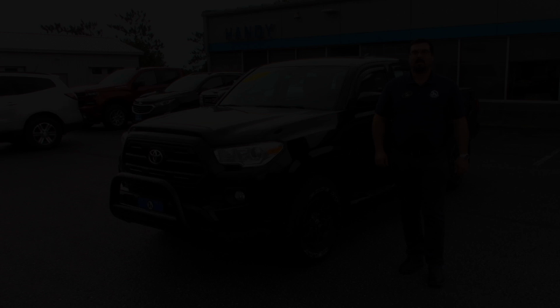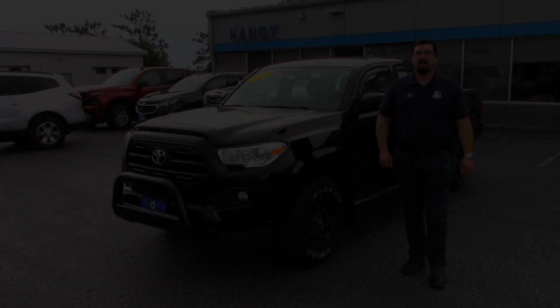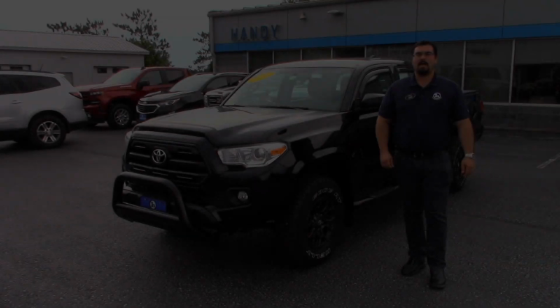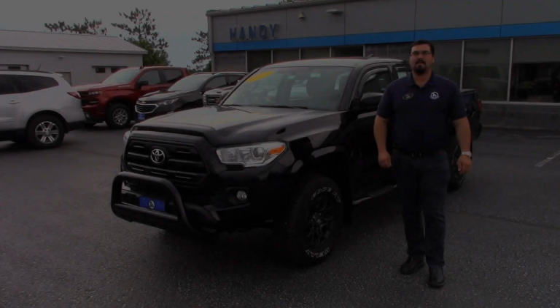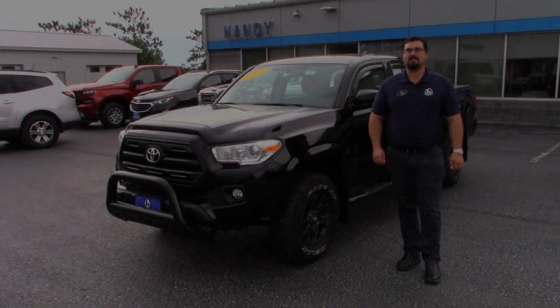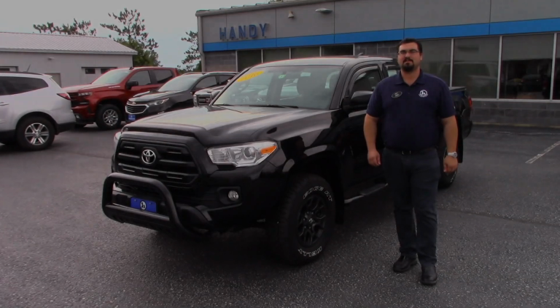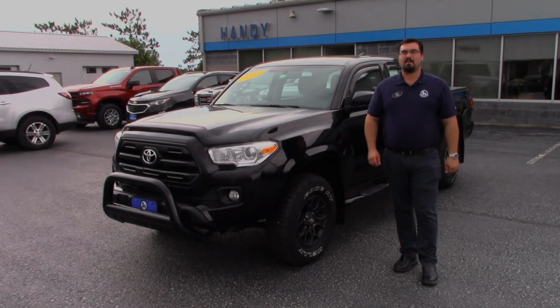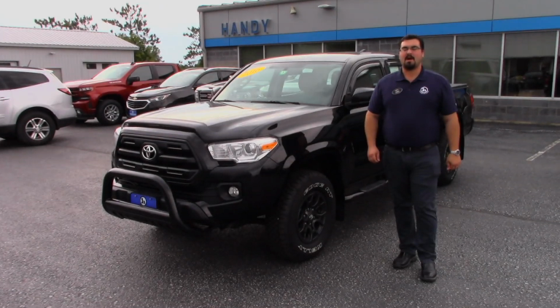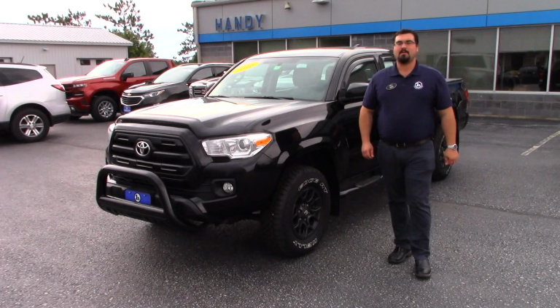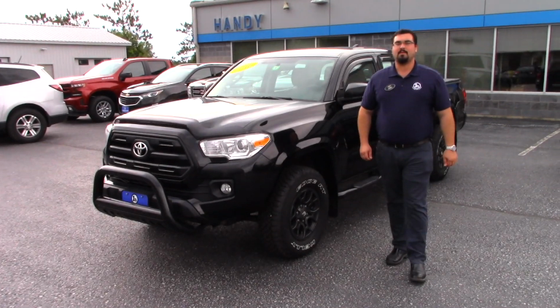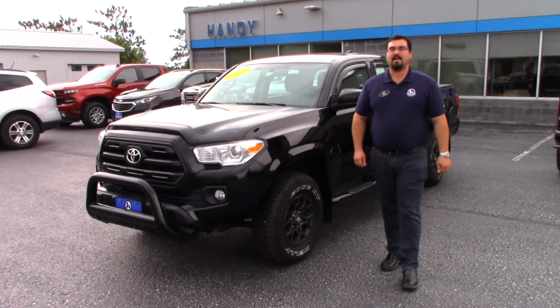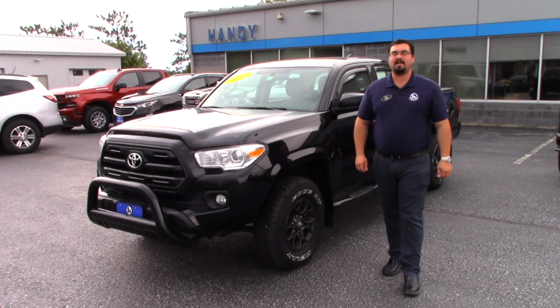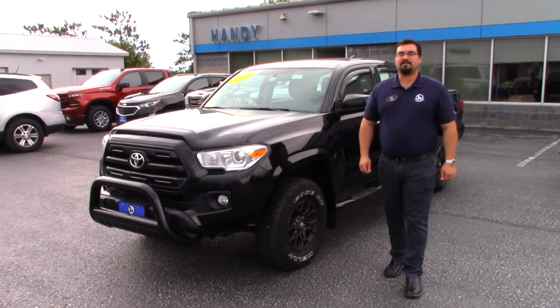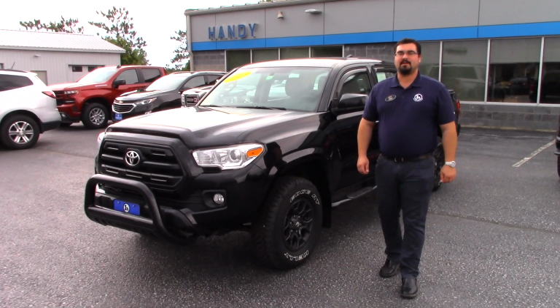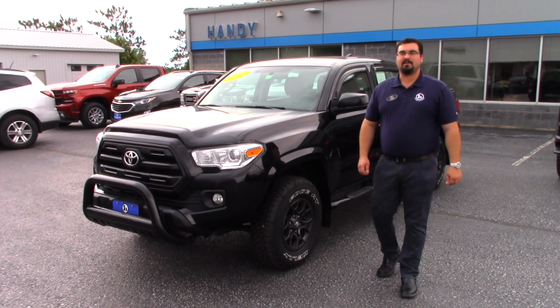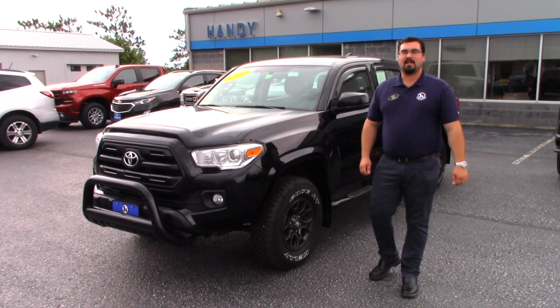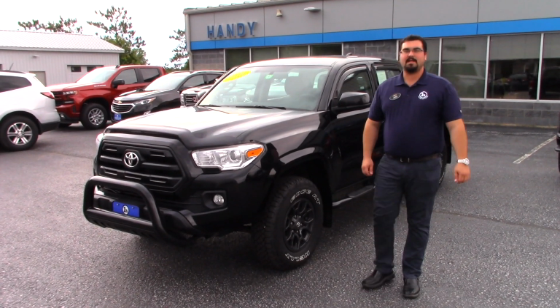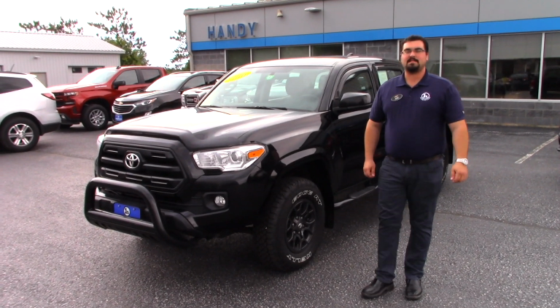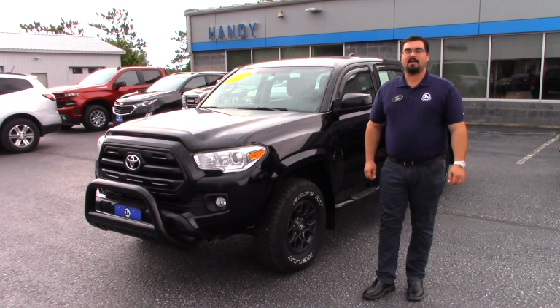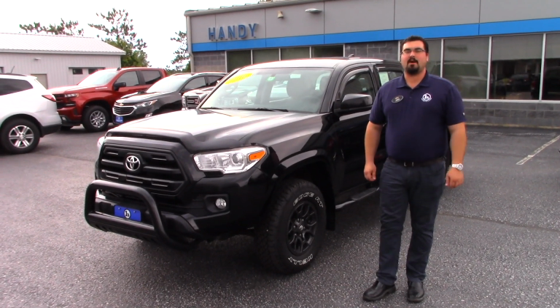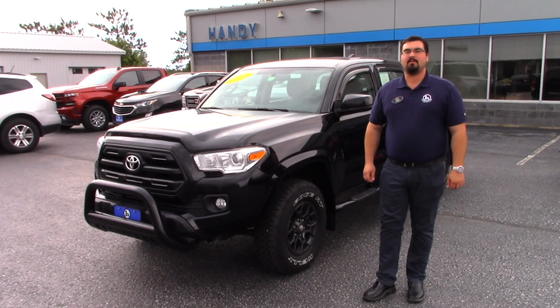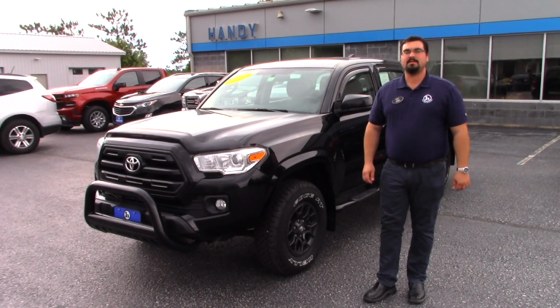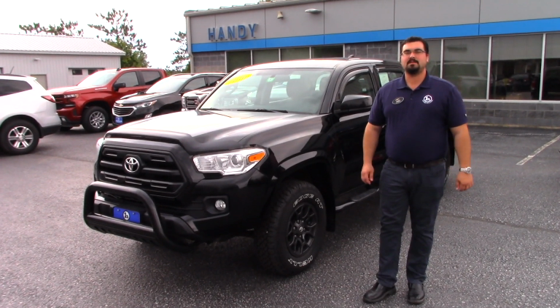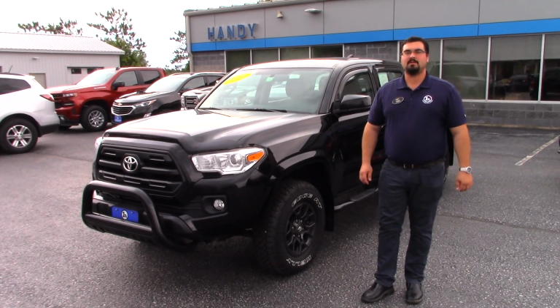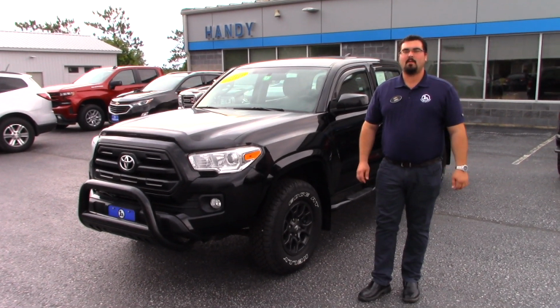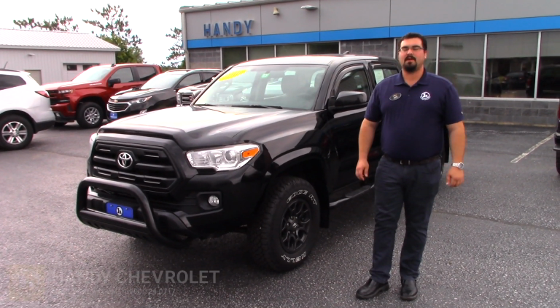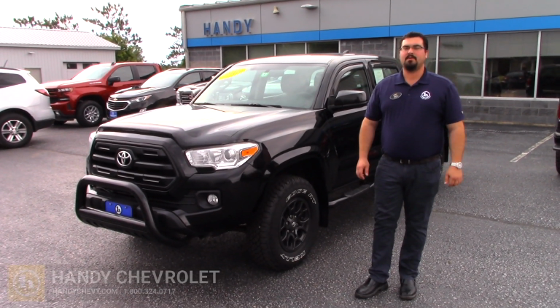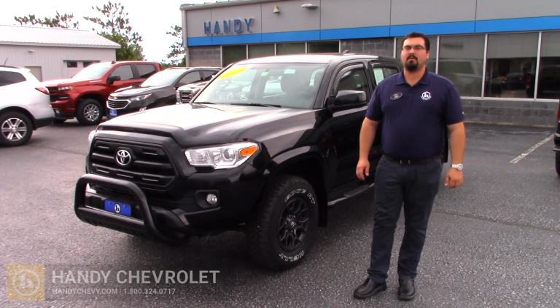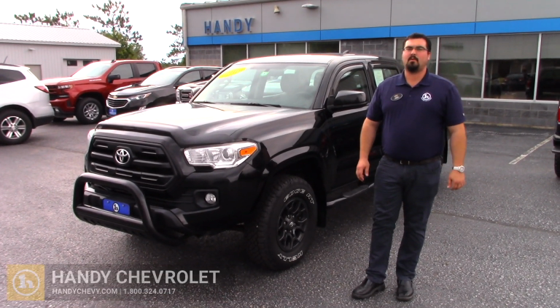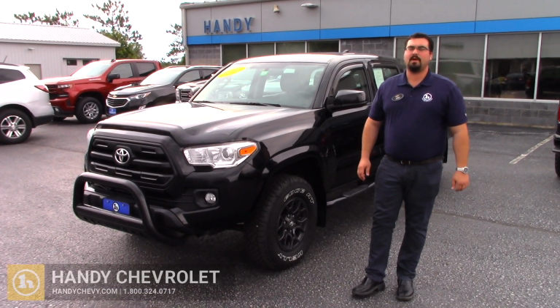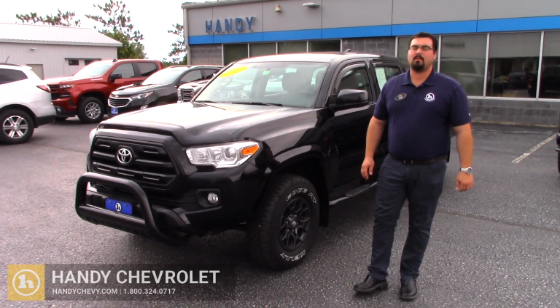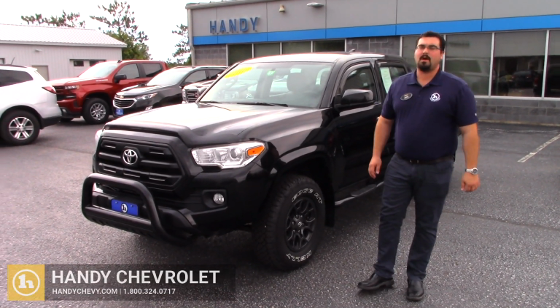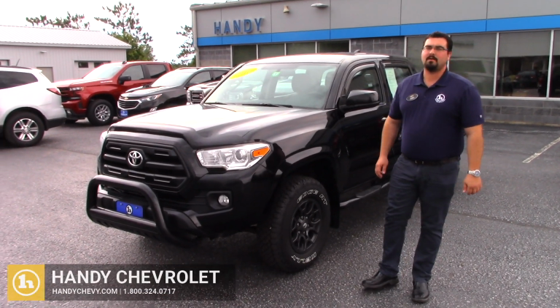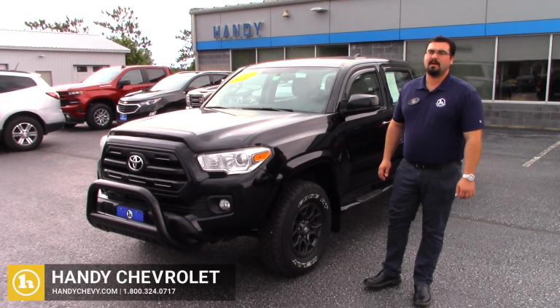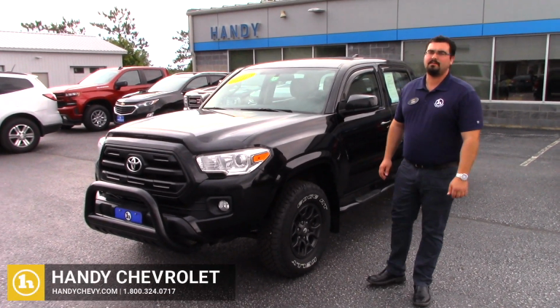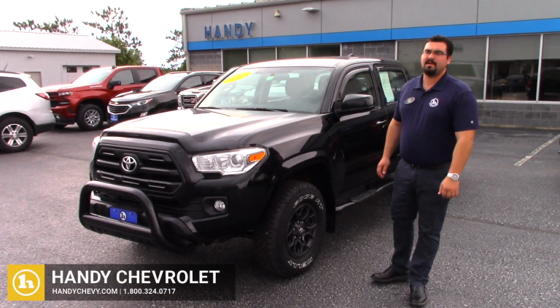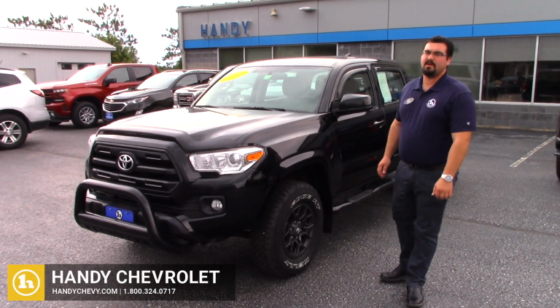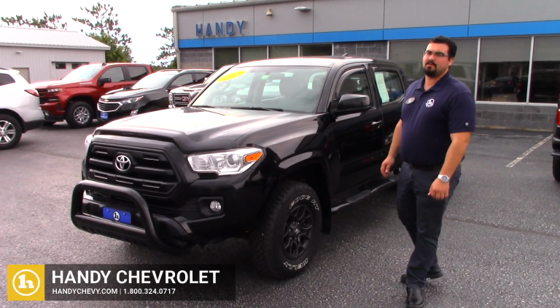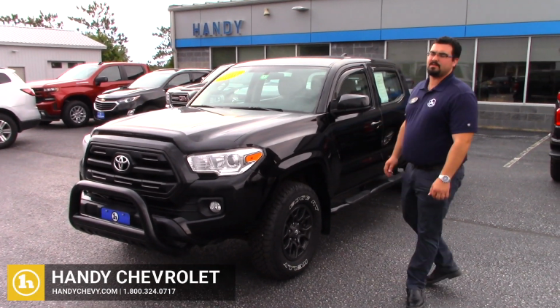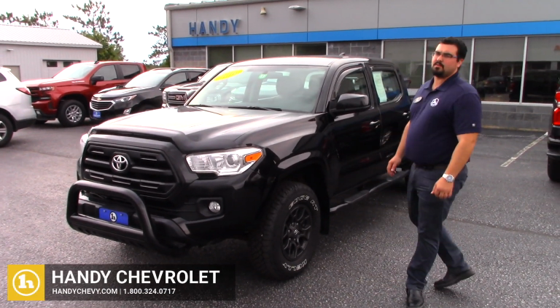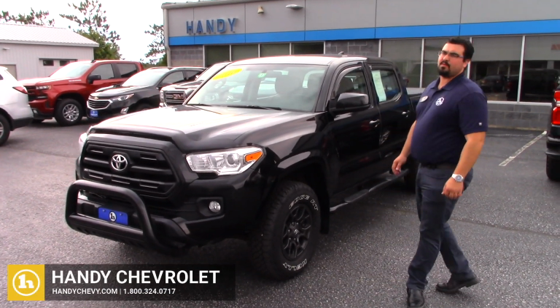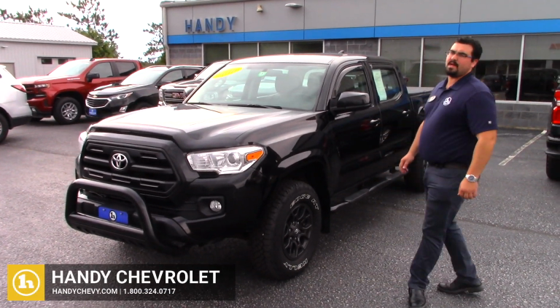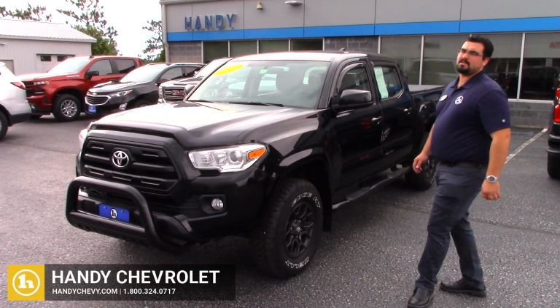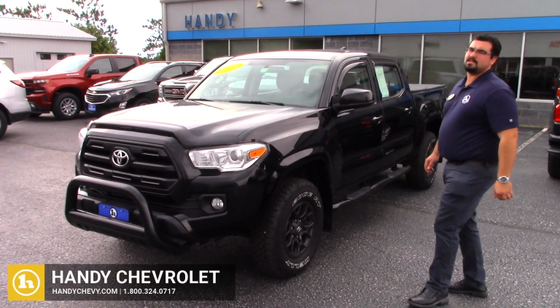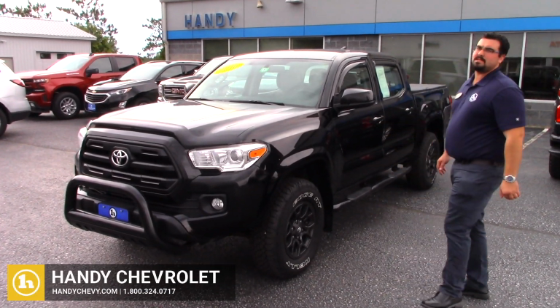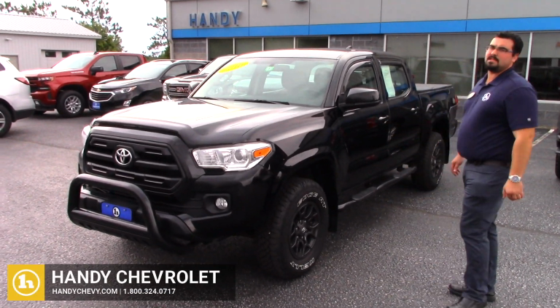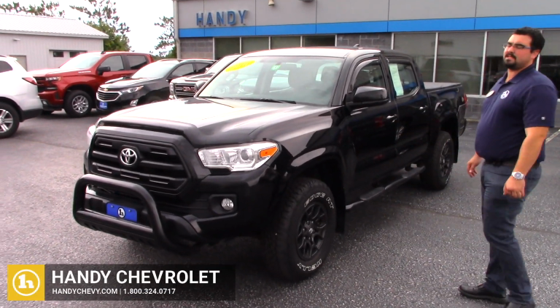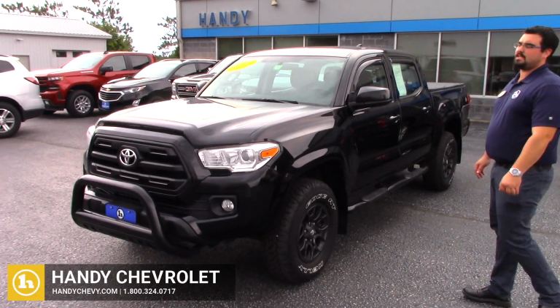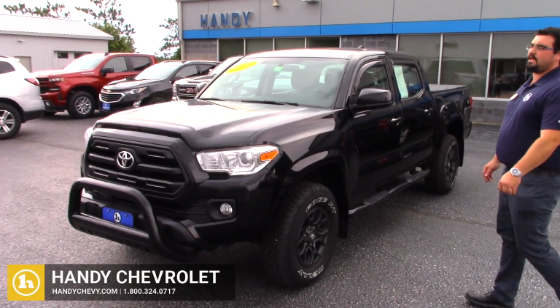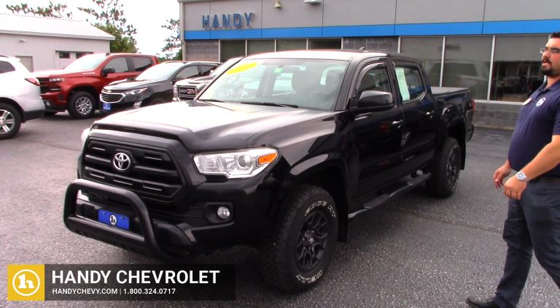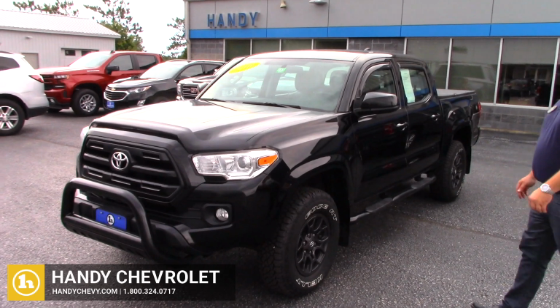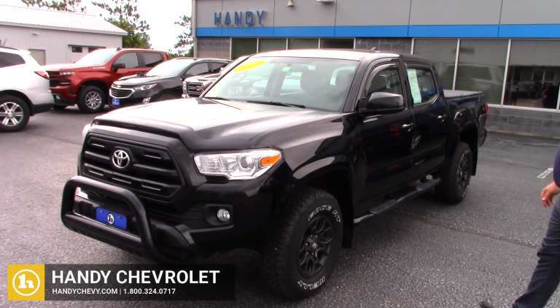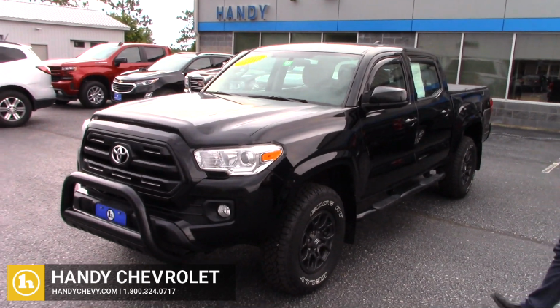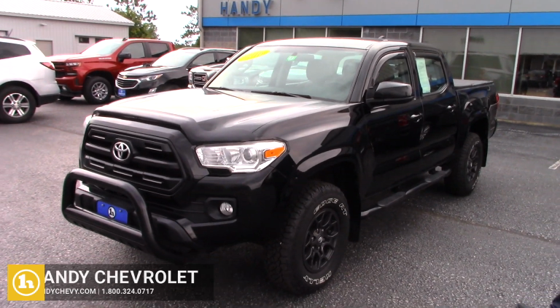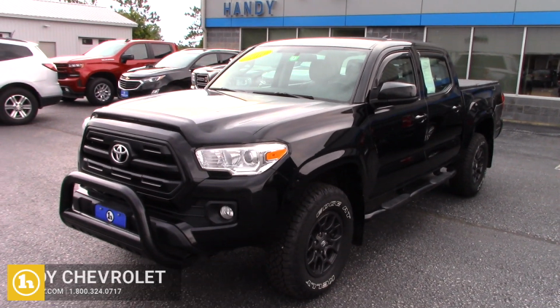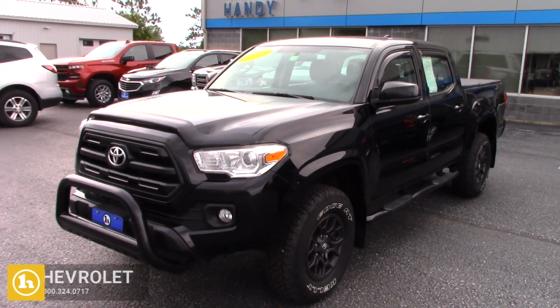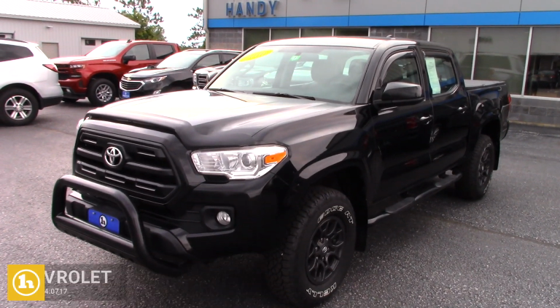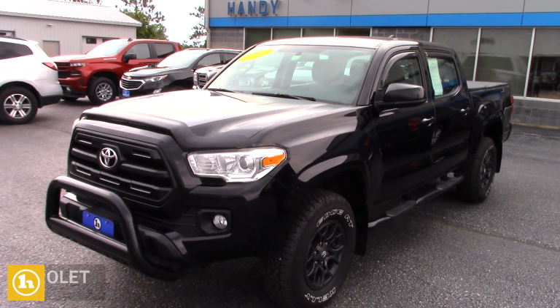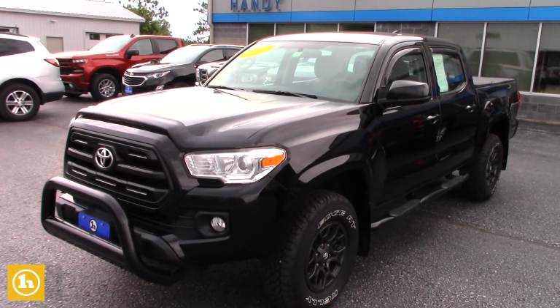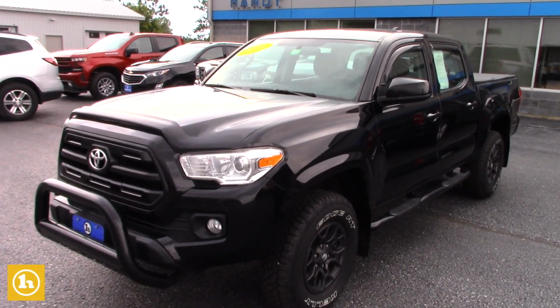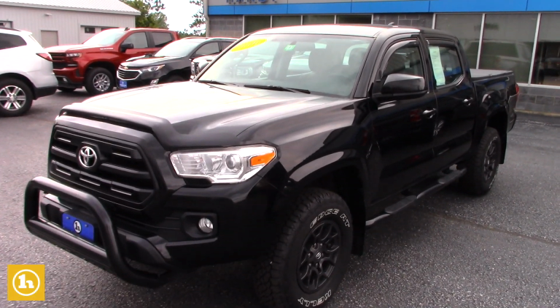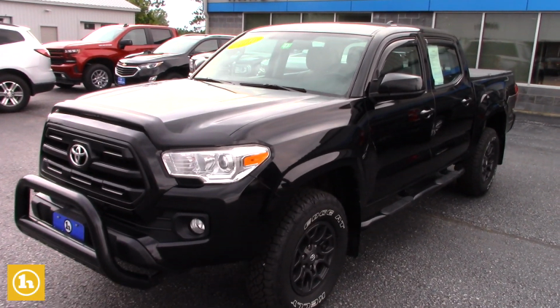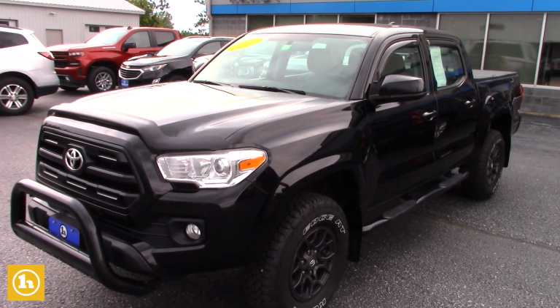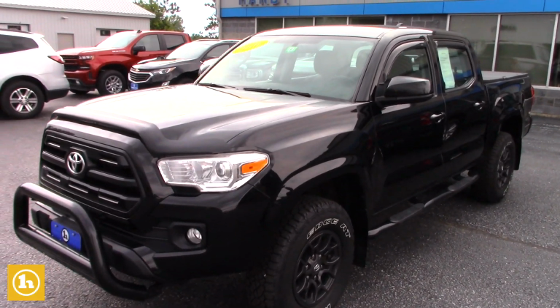Hey, this is Mark with Handy Chevrolet in St. Albans. I wanted to do a quick walk around video on this 2016 Toyota Tacoma for you.